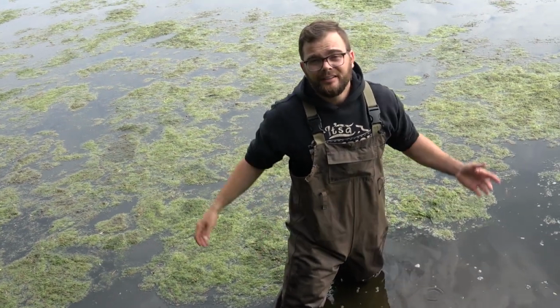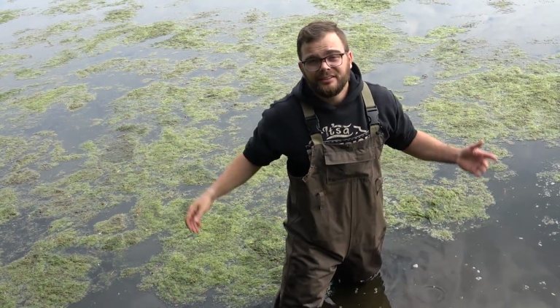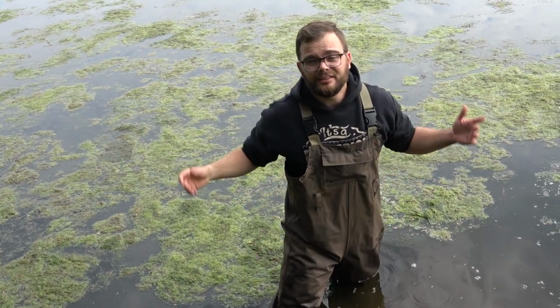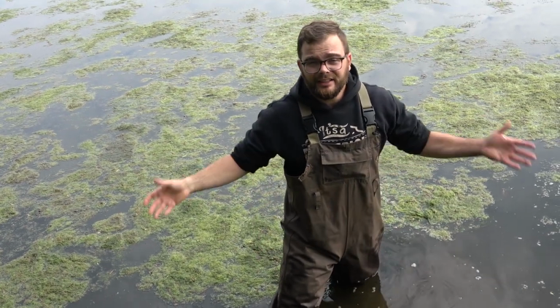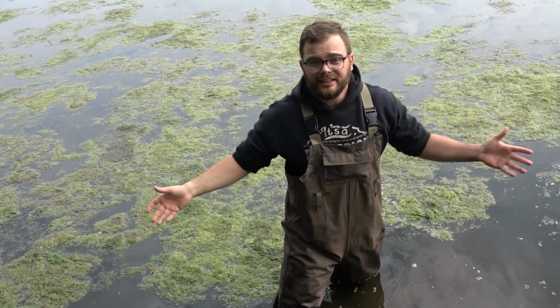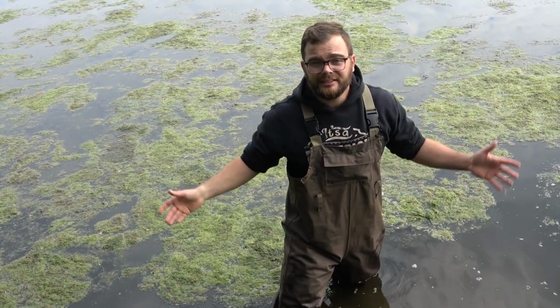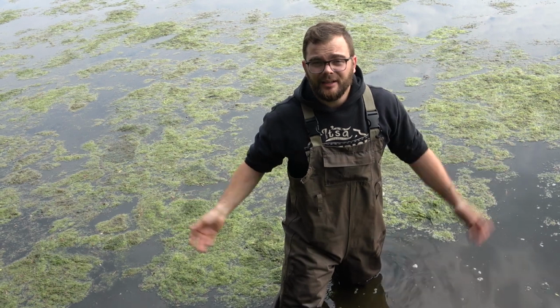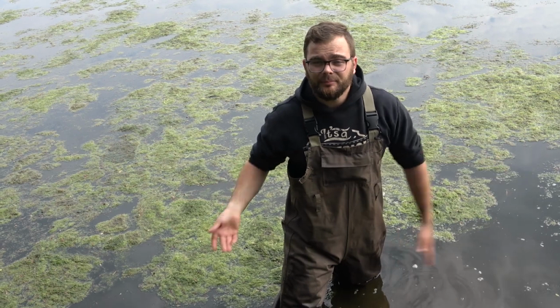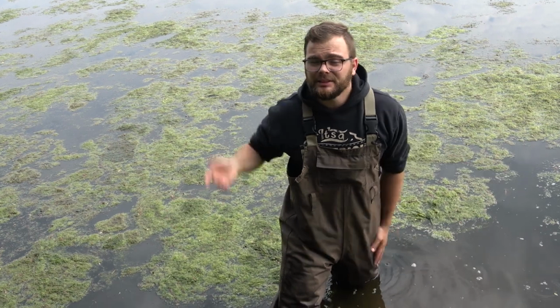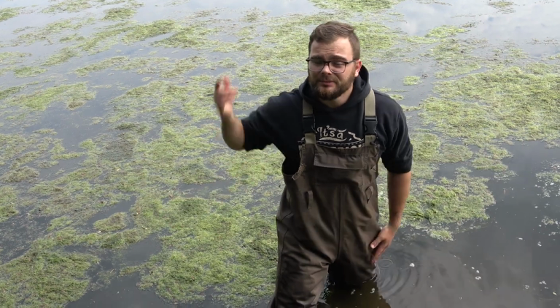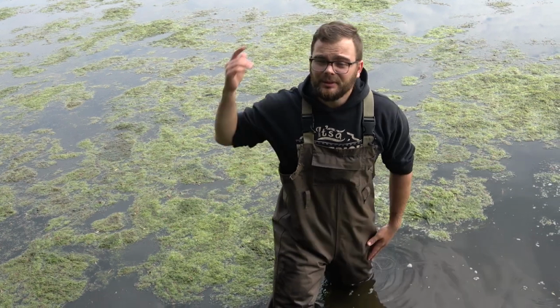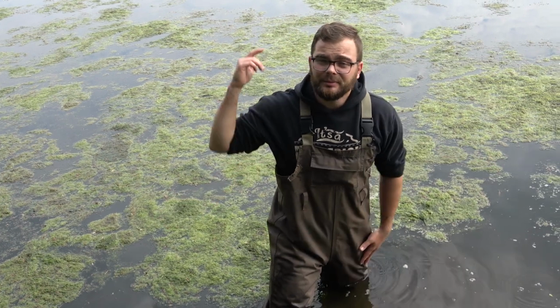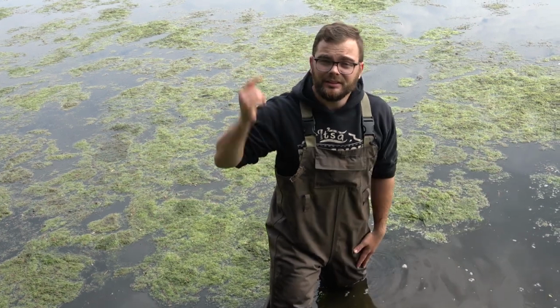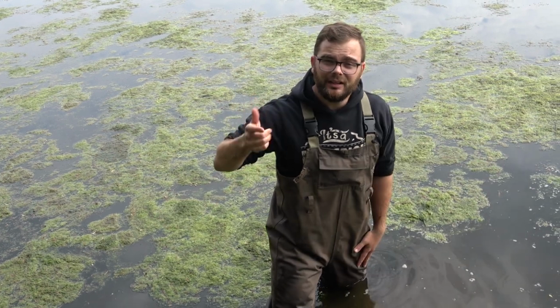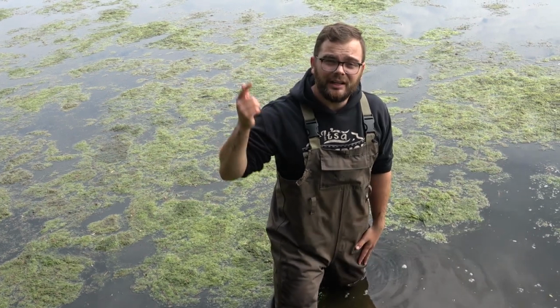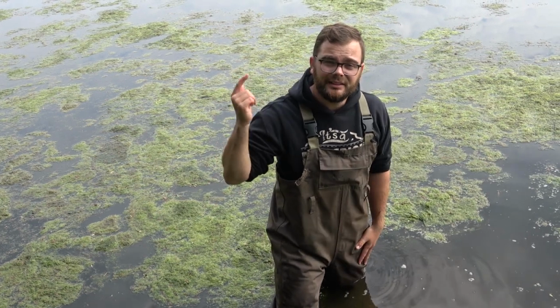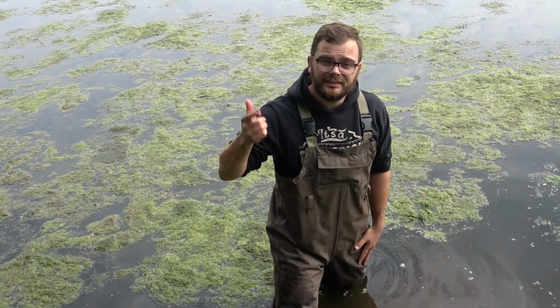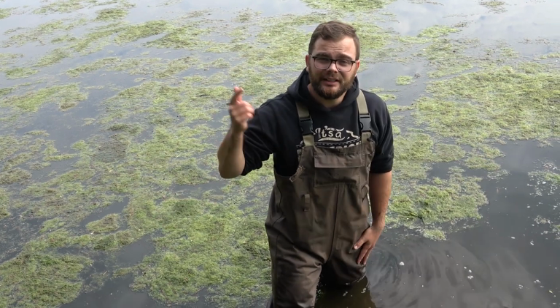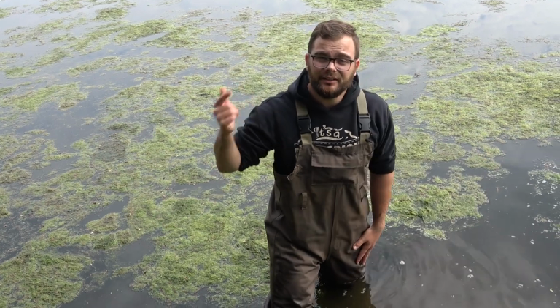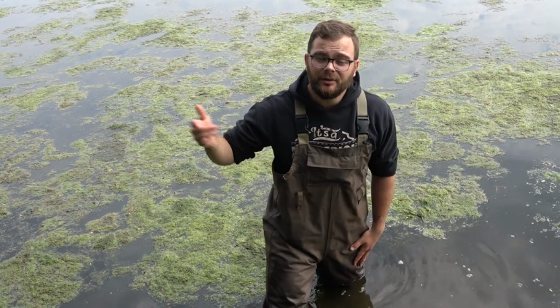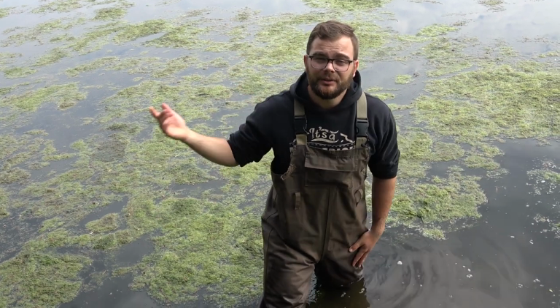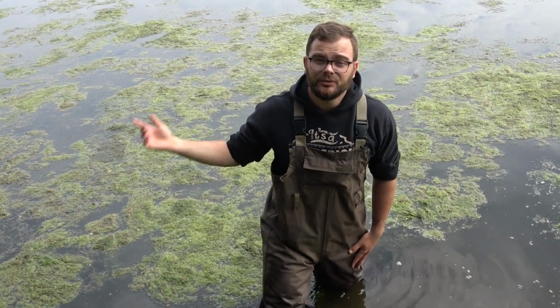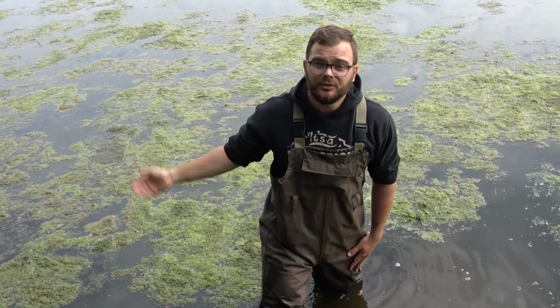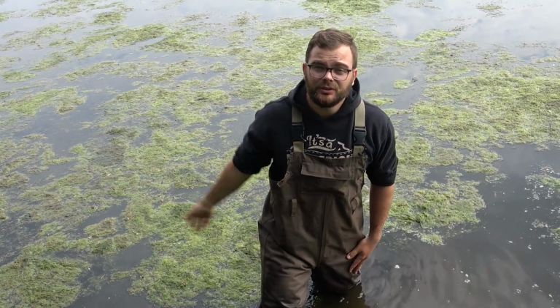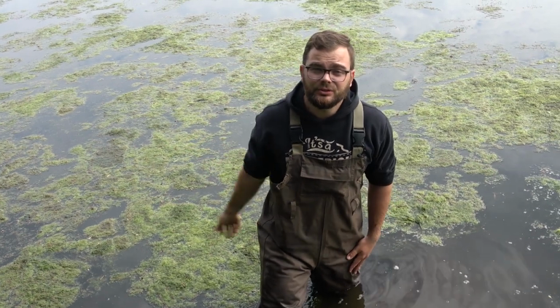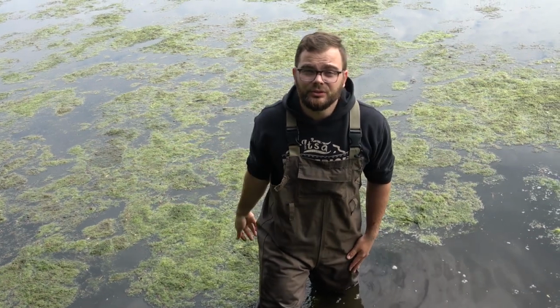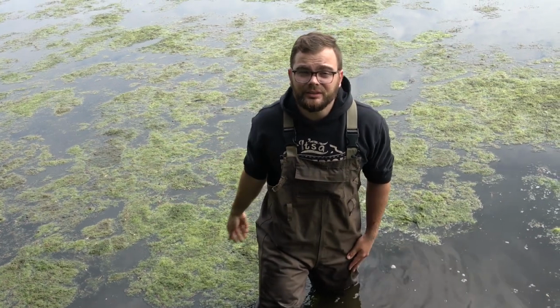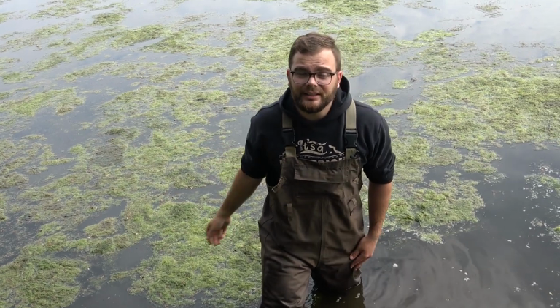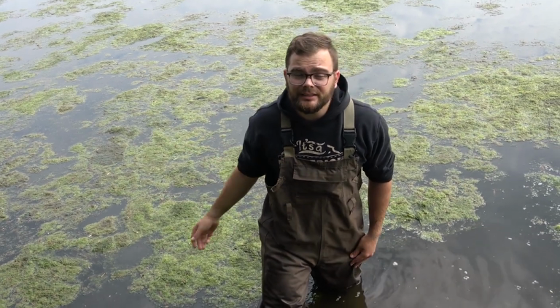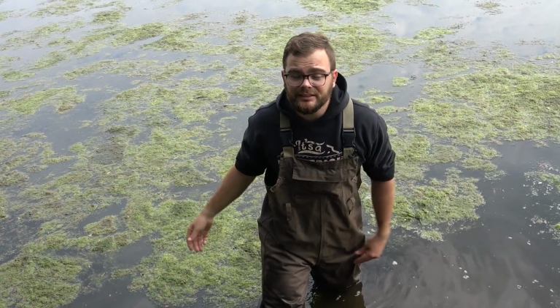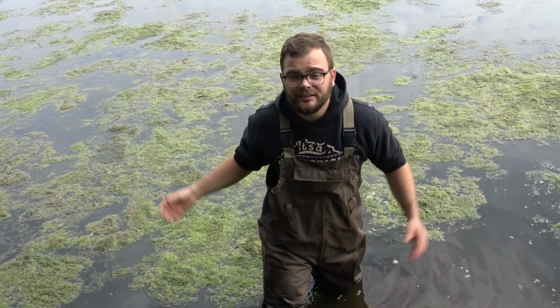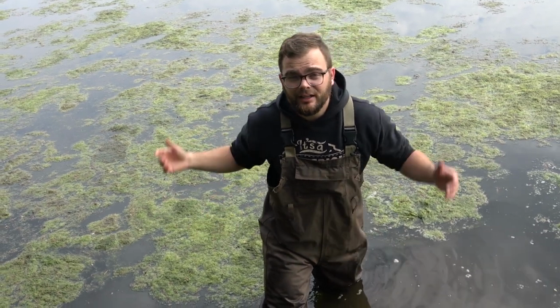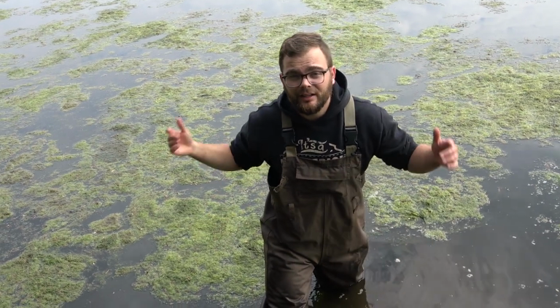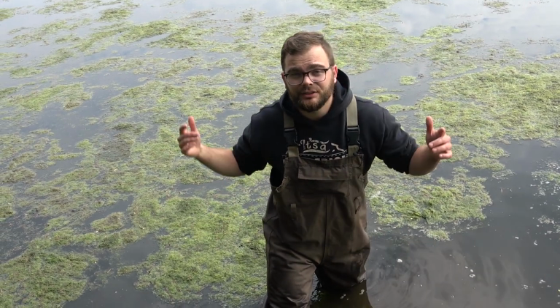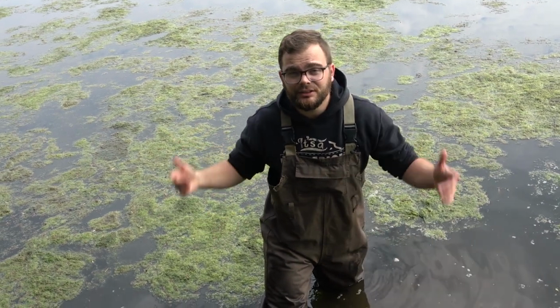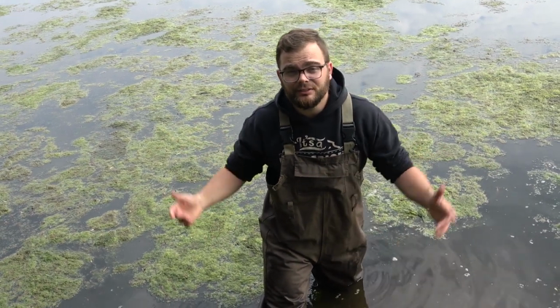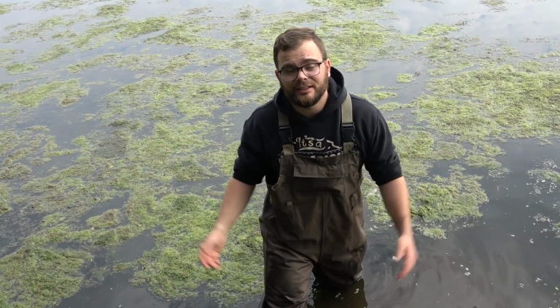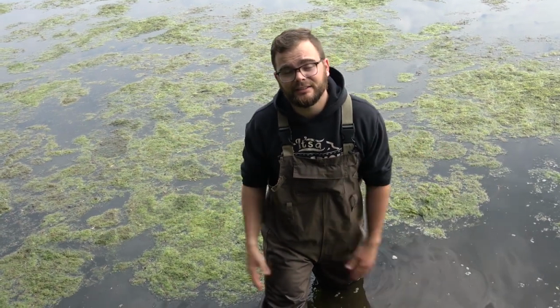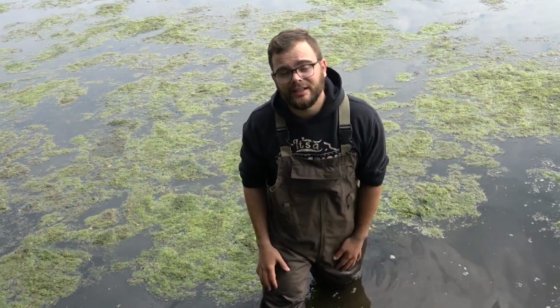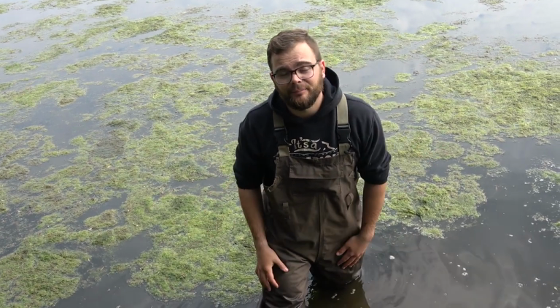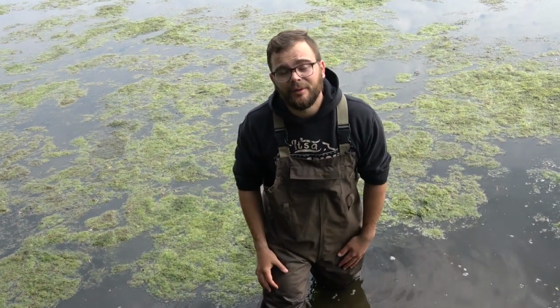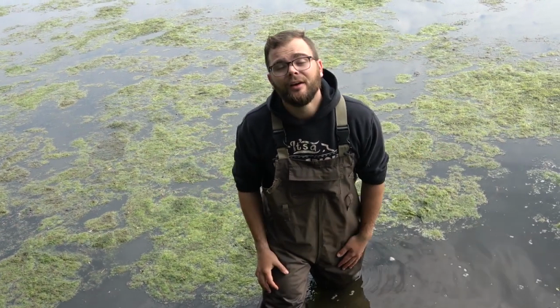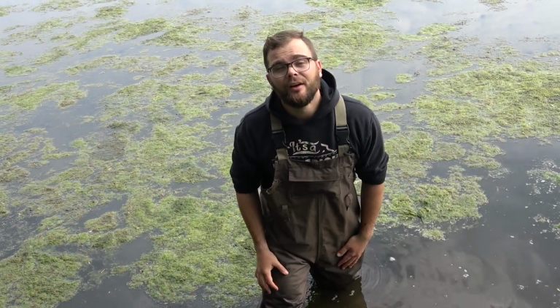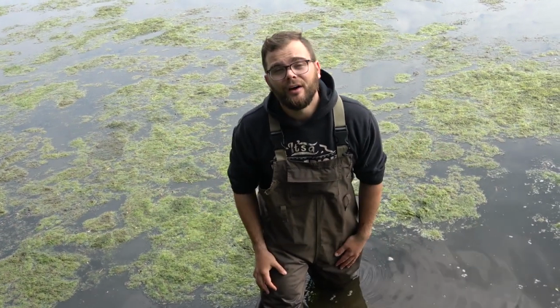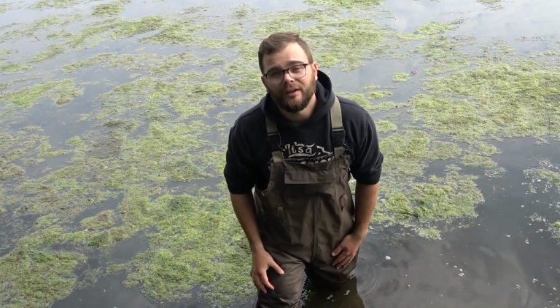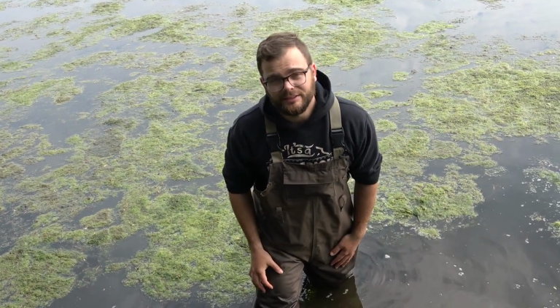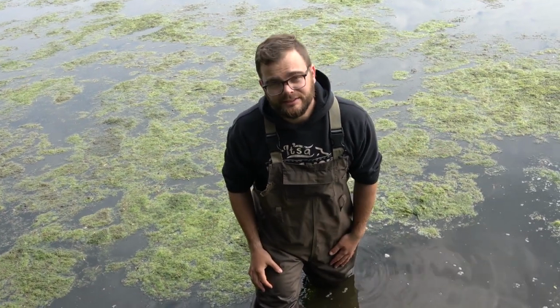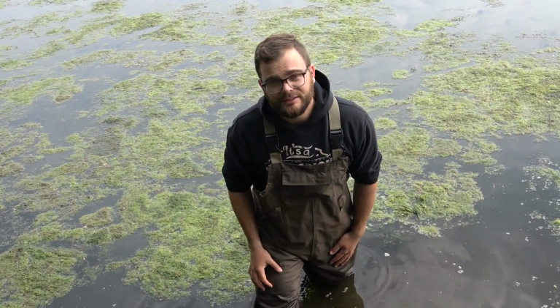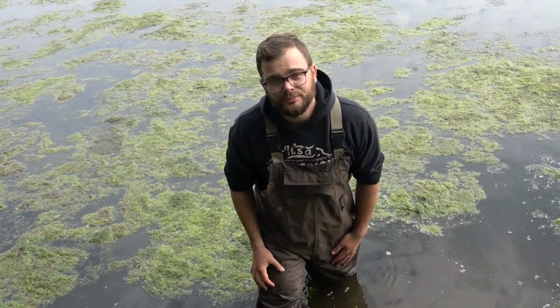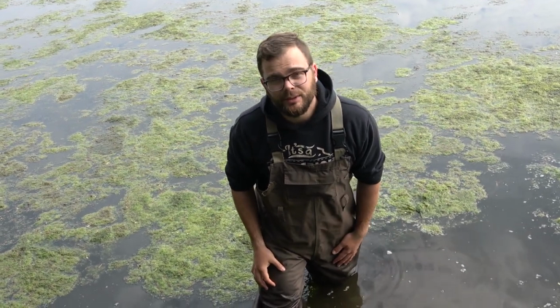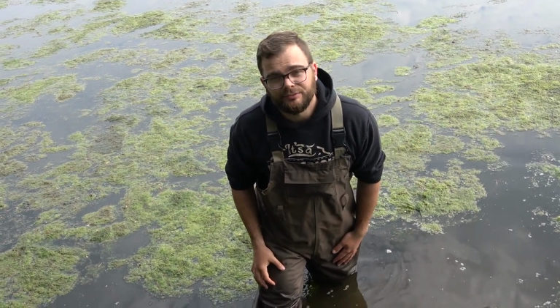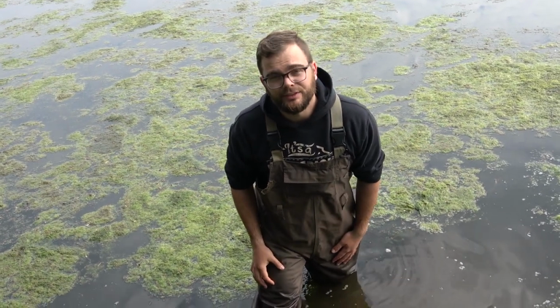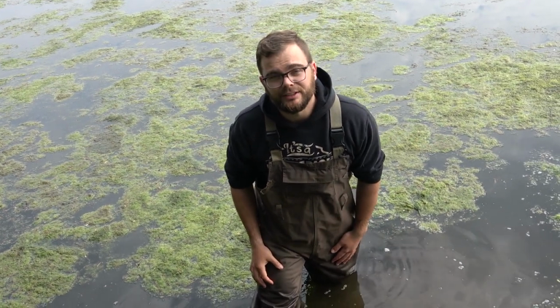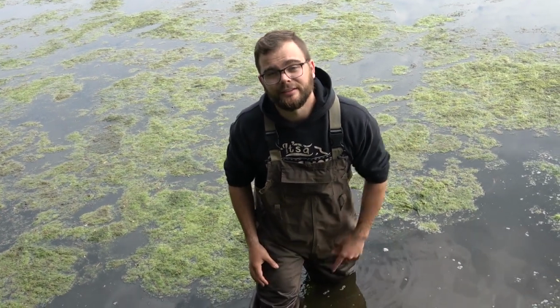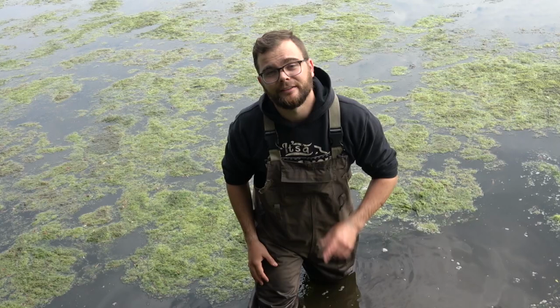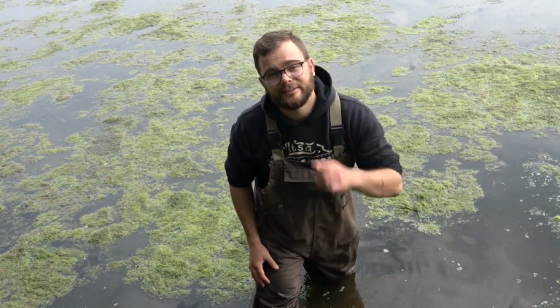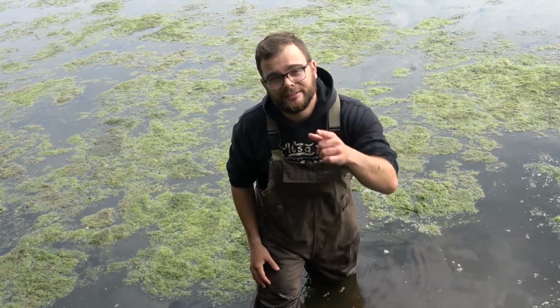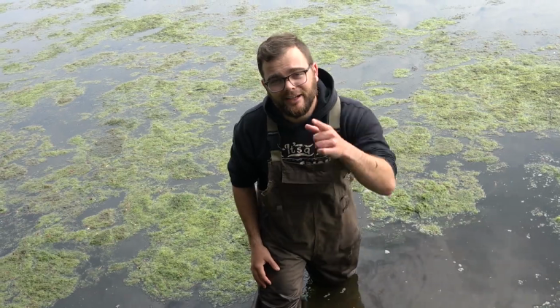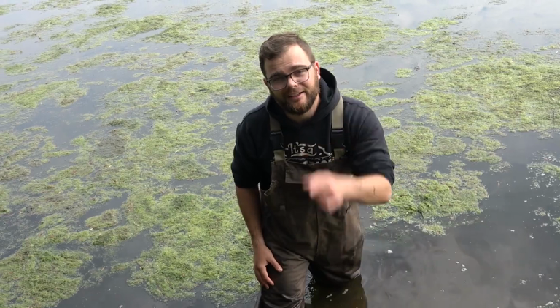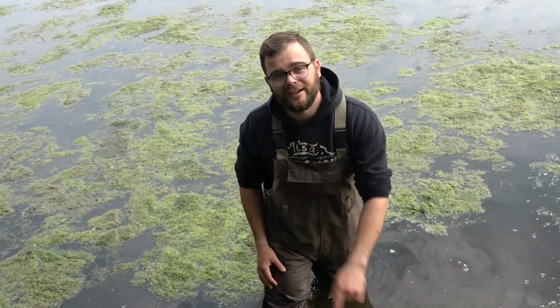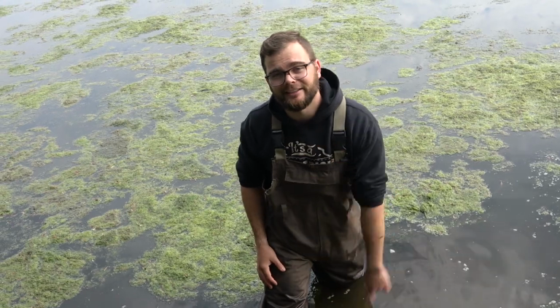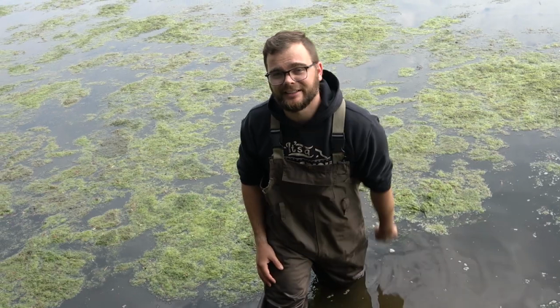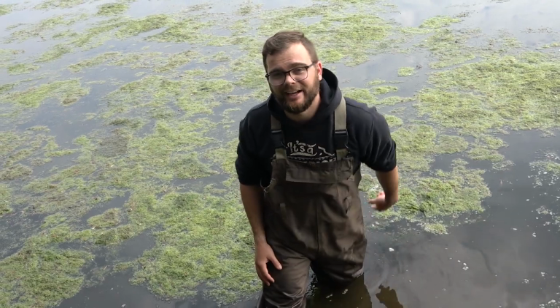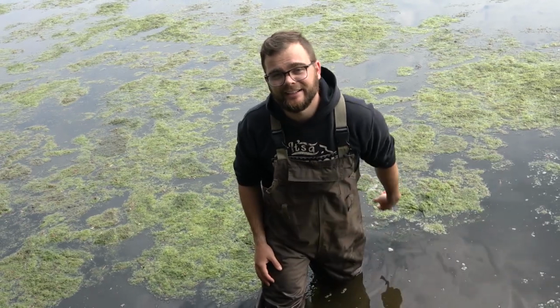Till next time. Please remember to like, share, and comment — all those cool things. I'll see you next time on Nets of Tip Top Fishing. Tight lines, guys.